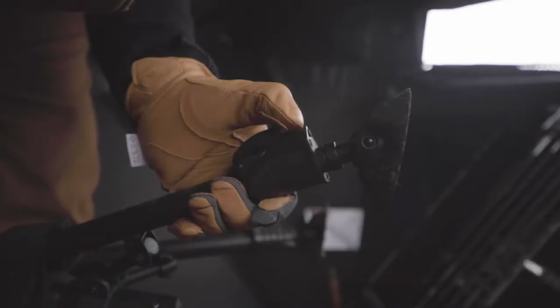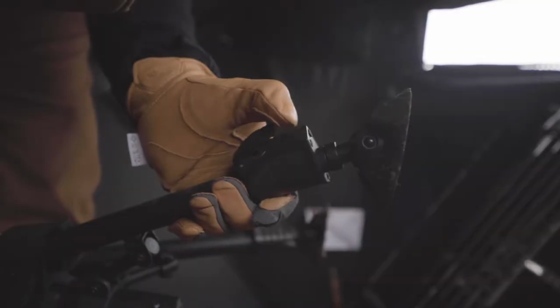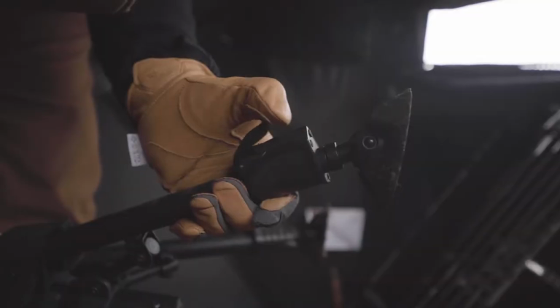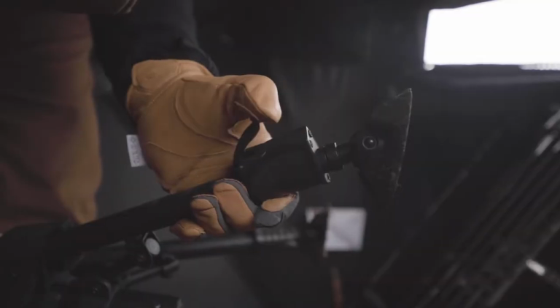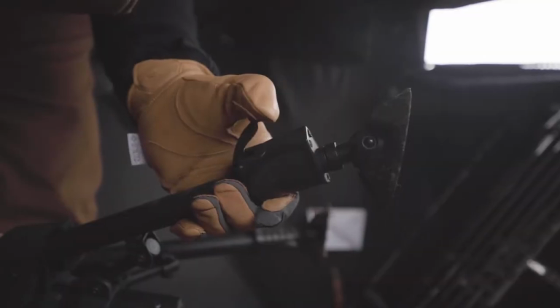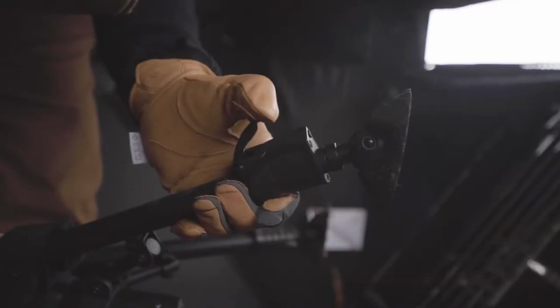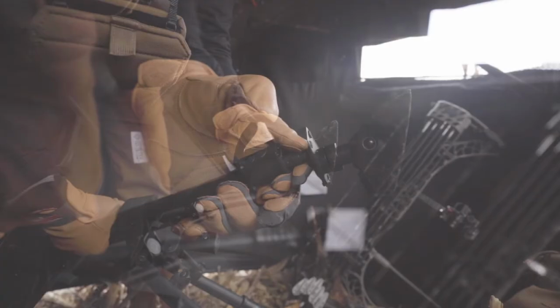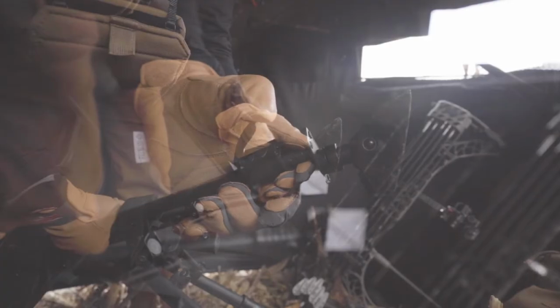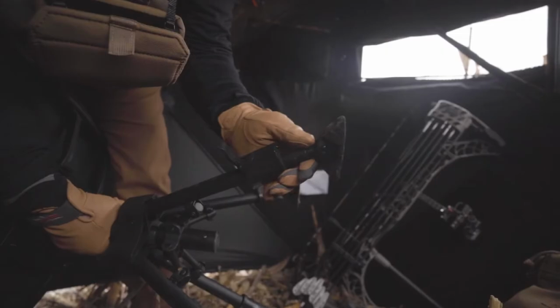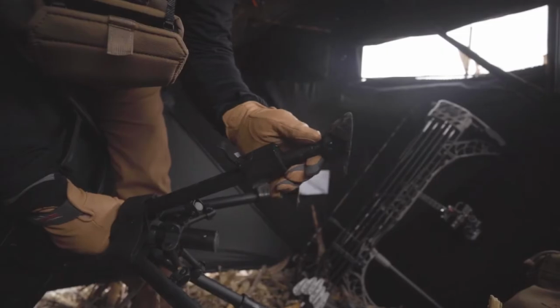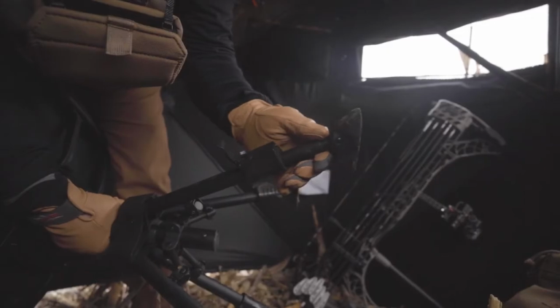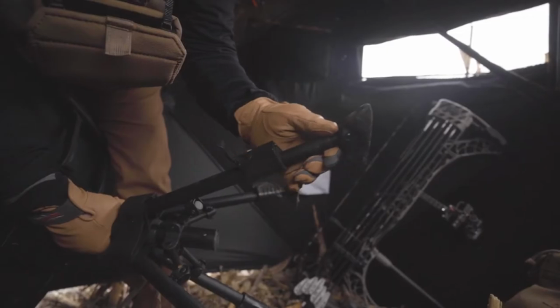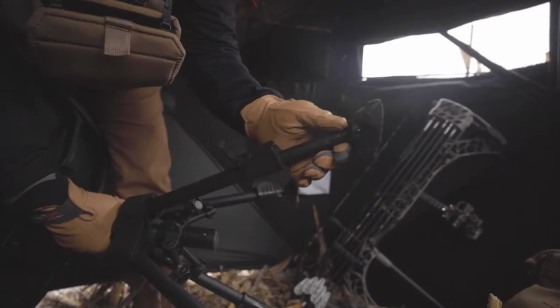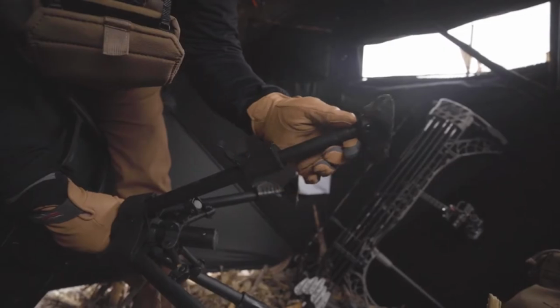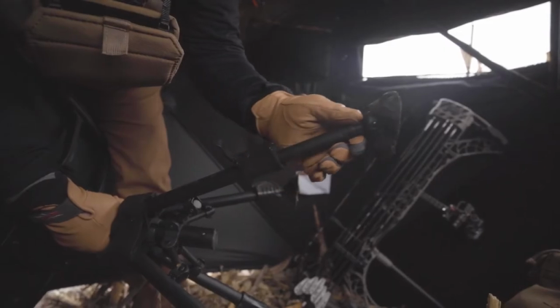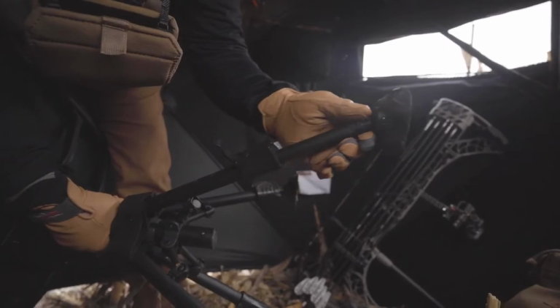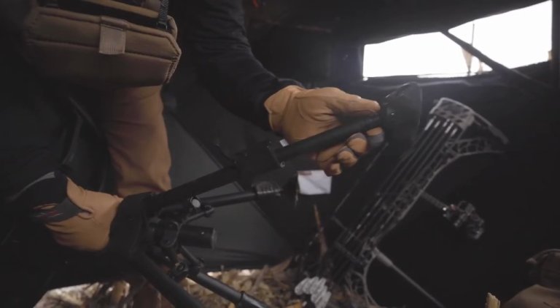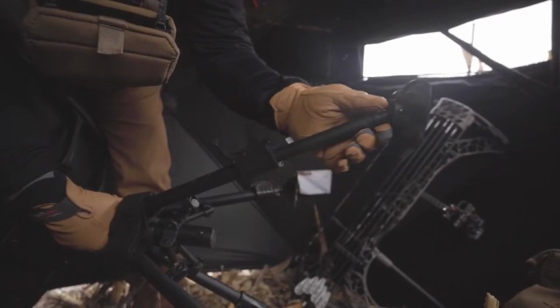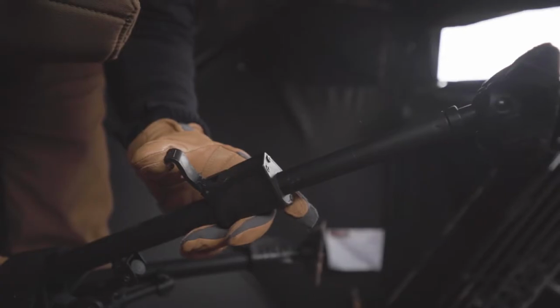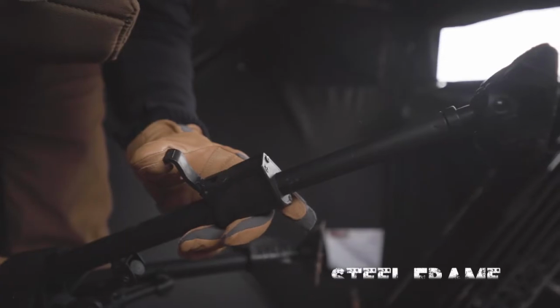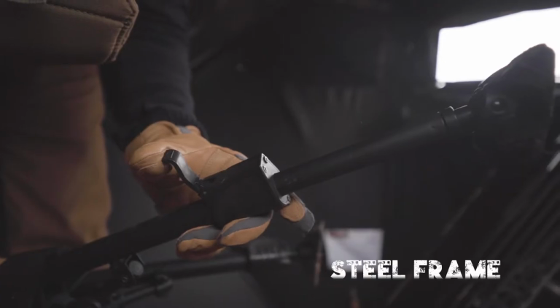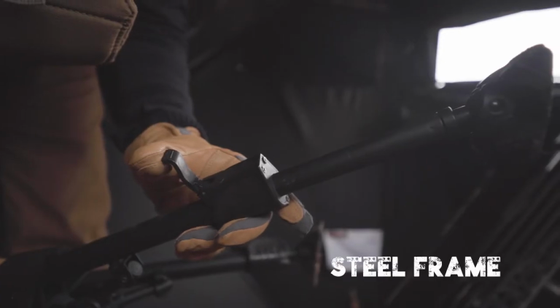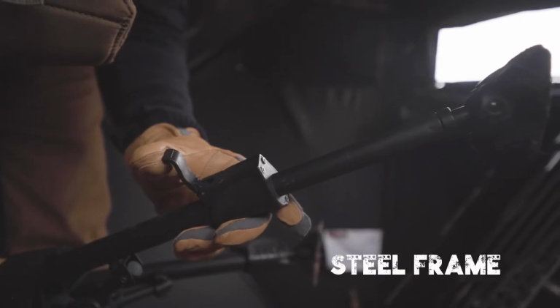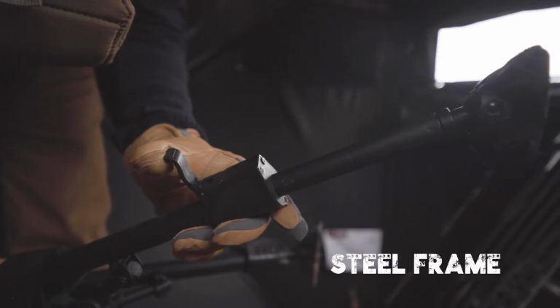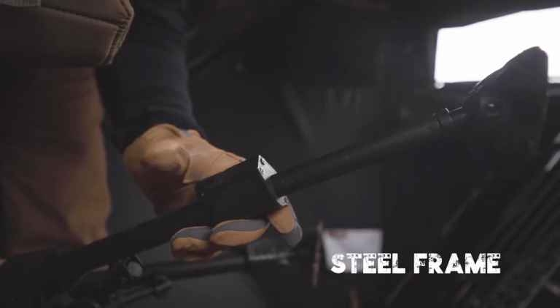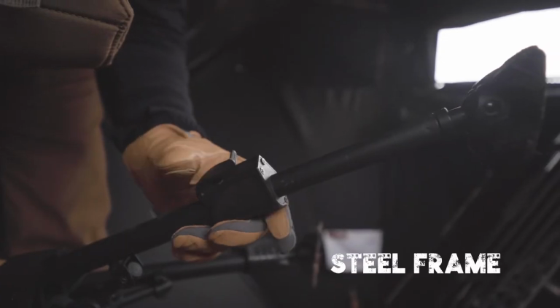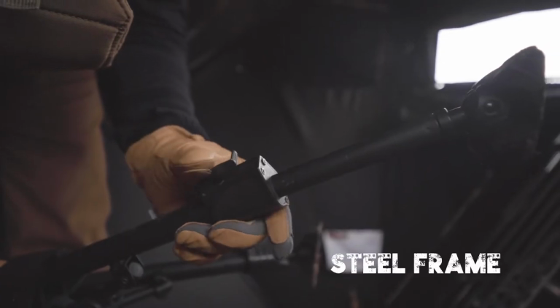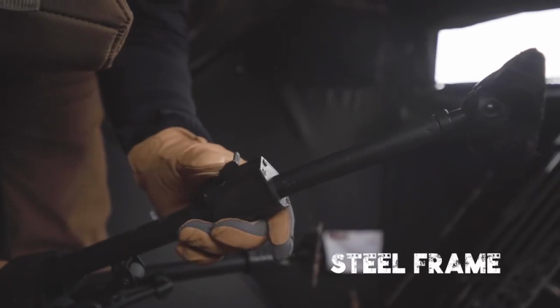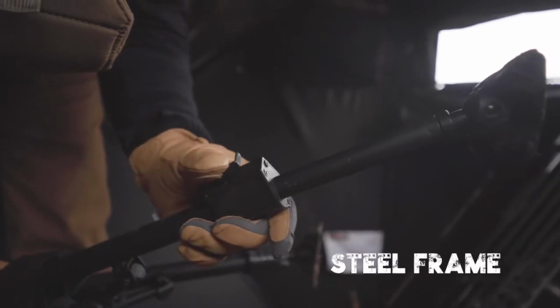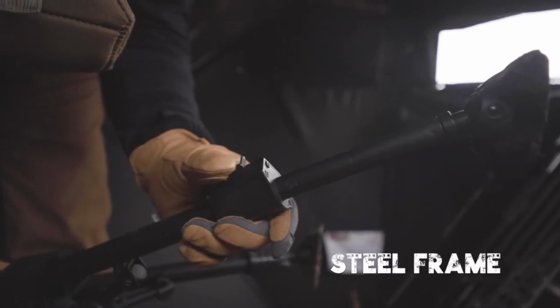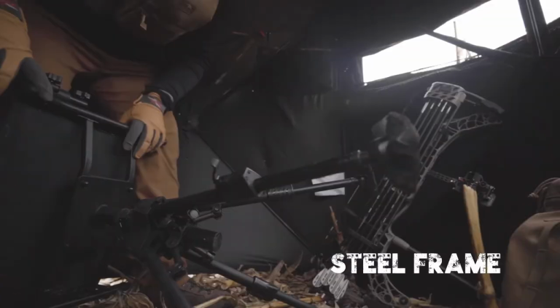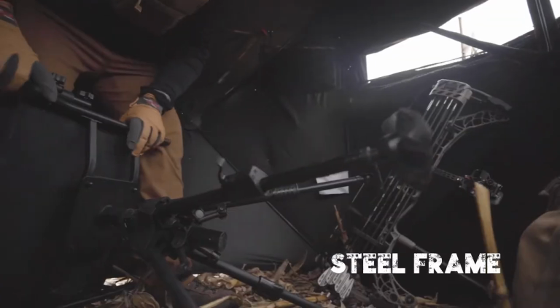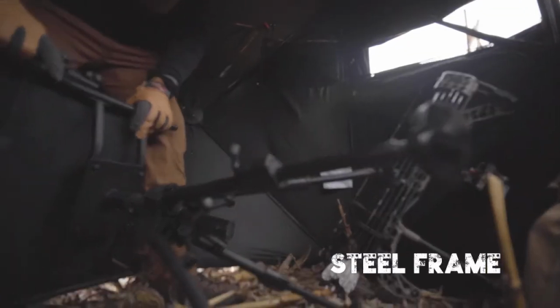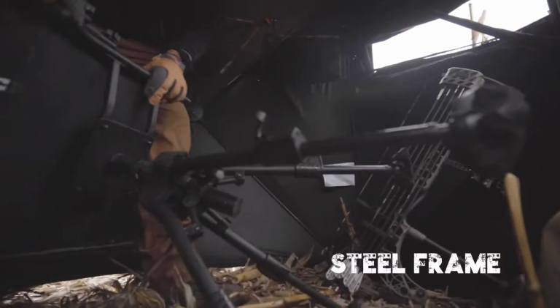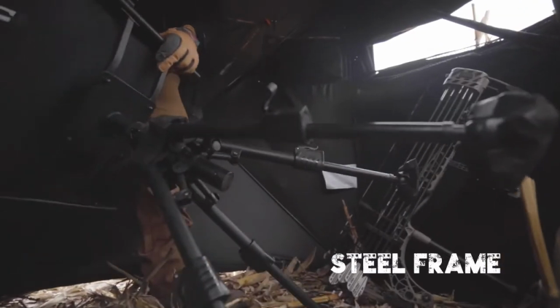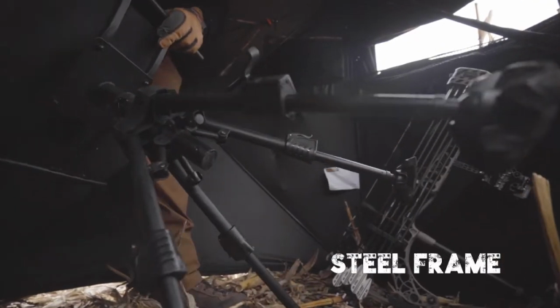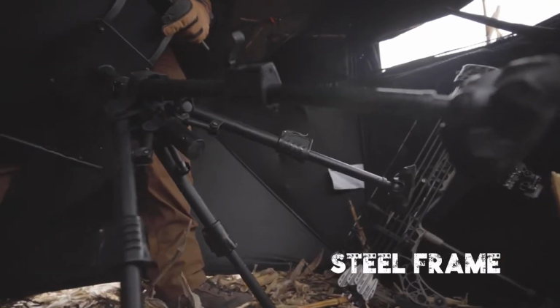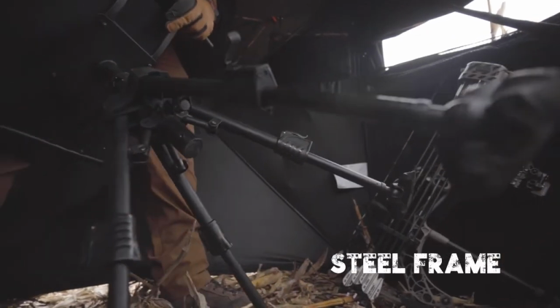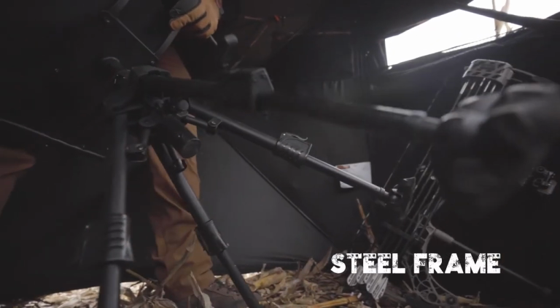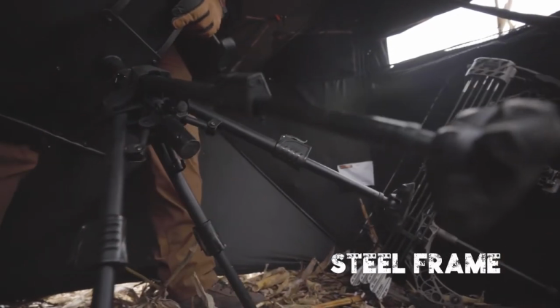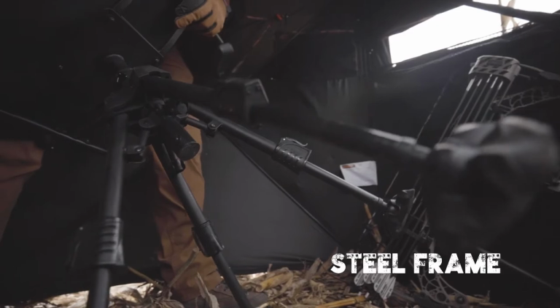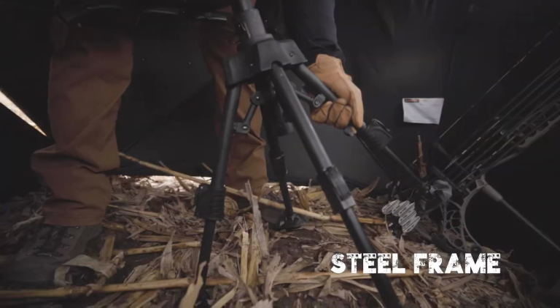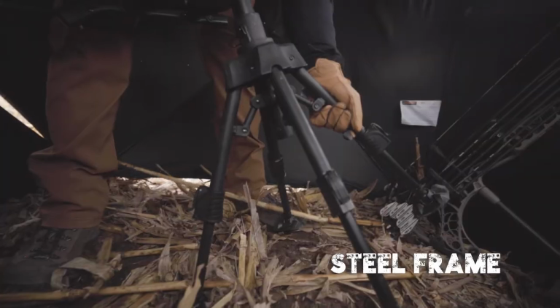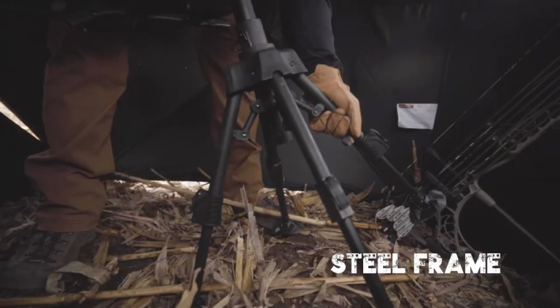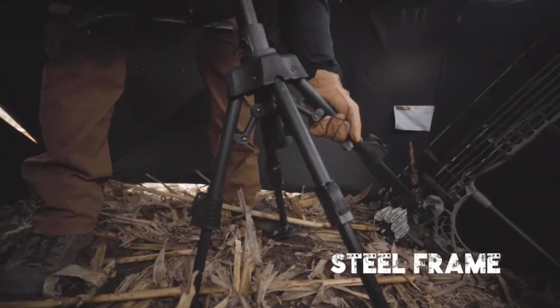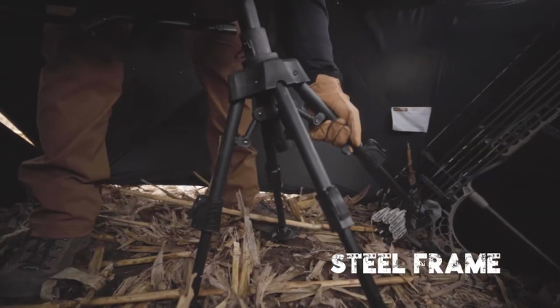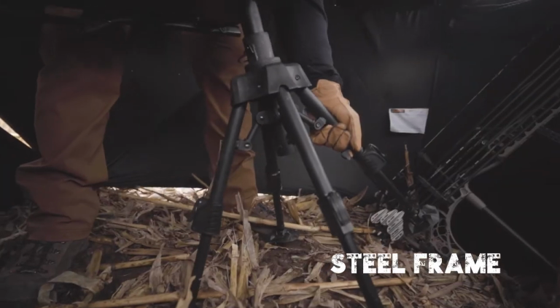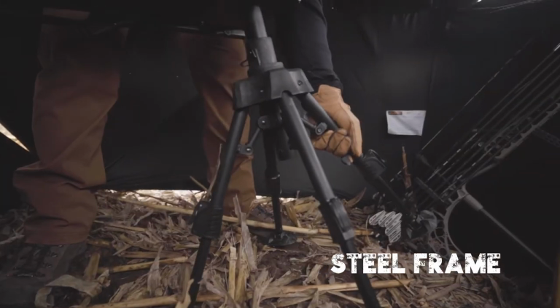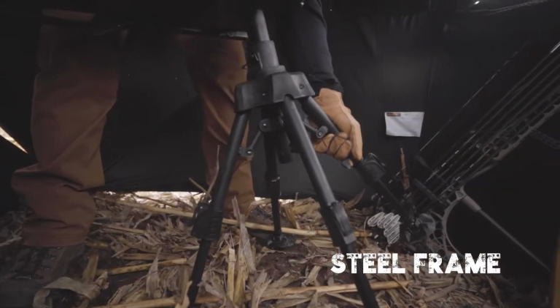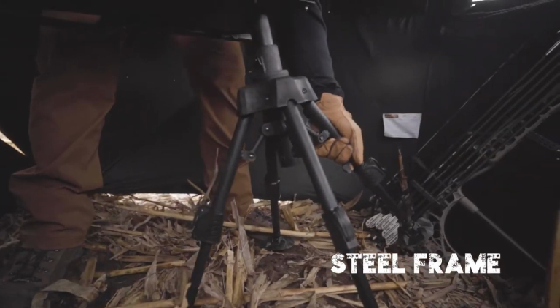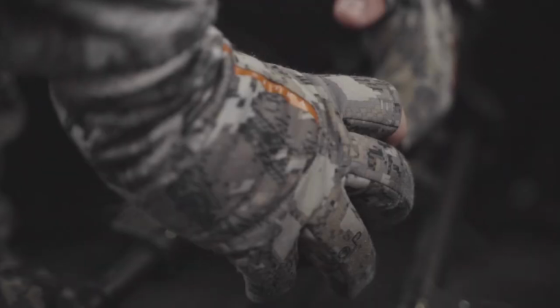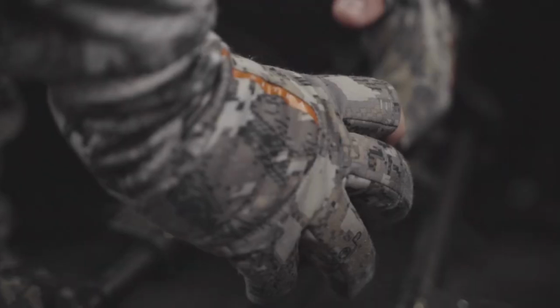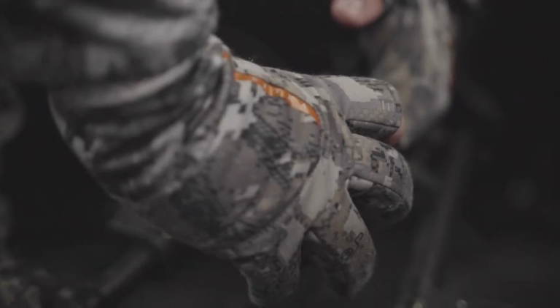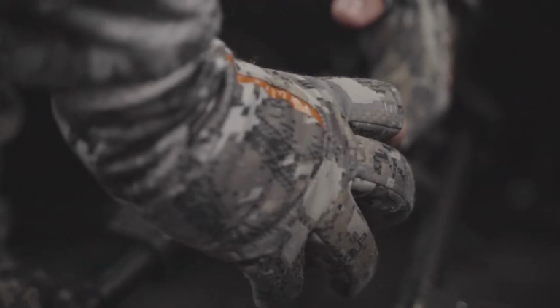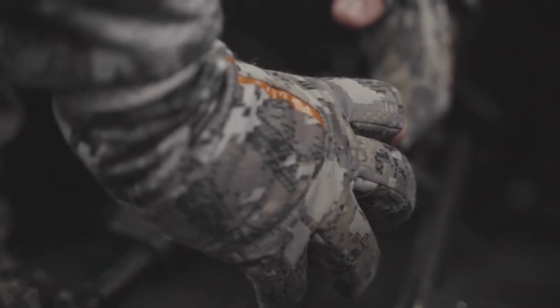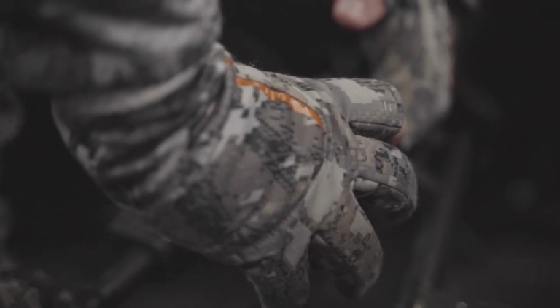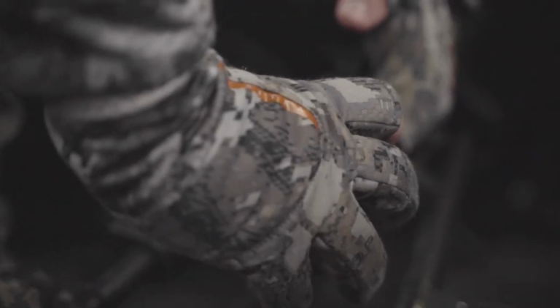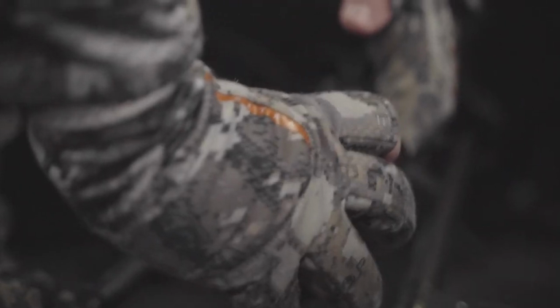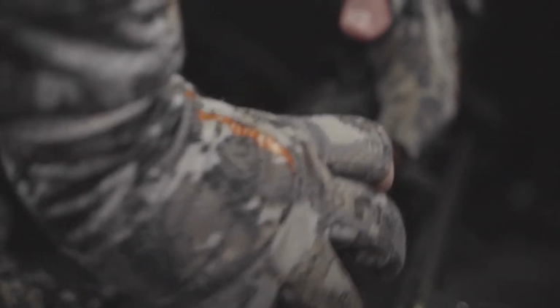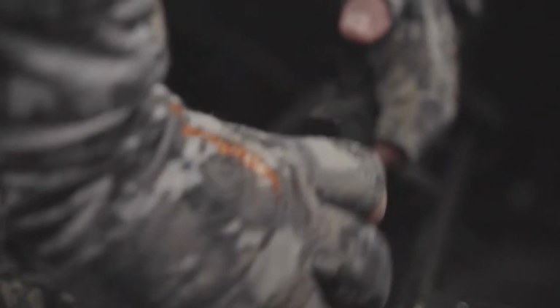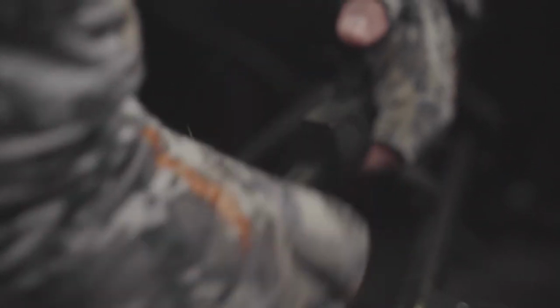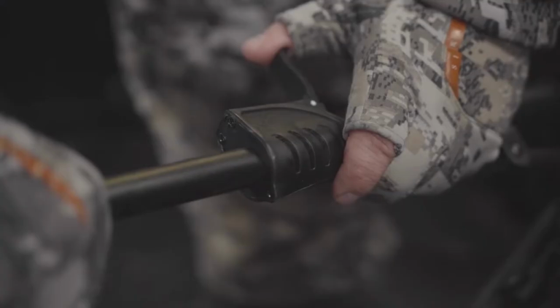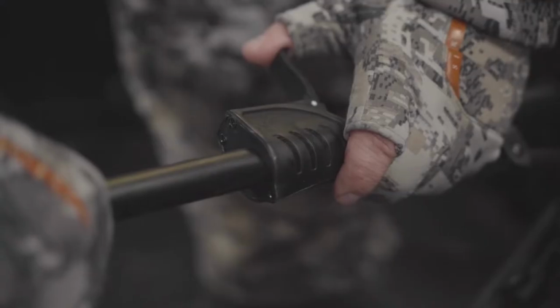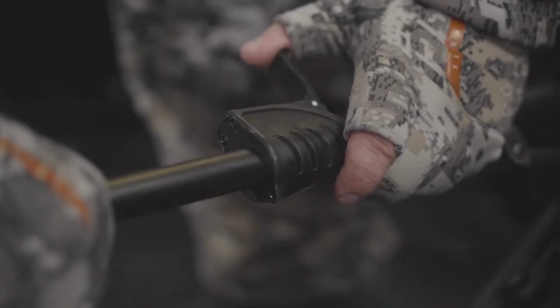Four adjustable legs allow the hunter to level the chair, no matter the terrain. They also allow the chair to be raised and lowered to fit the needs of the hunter.